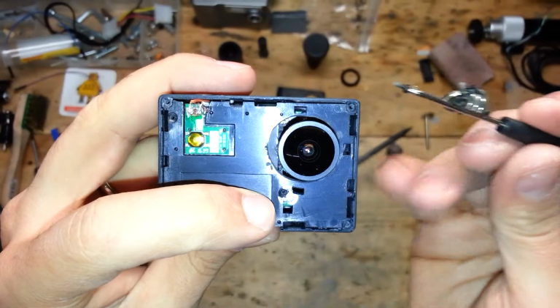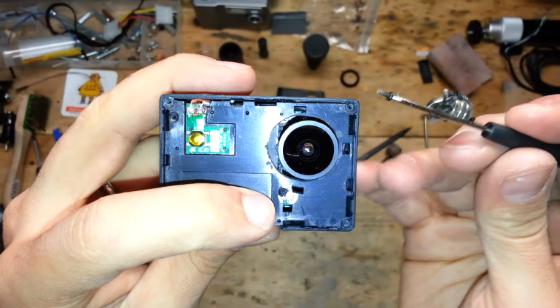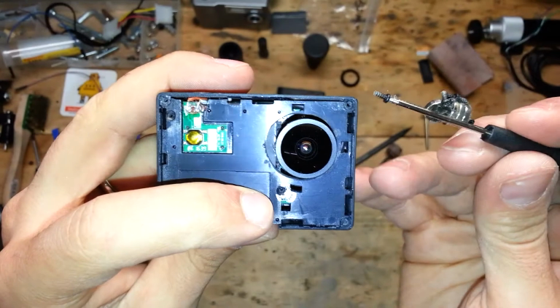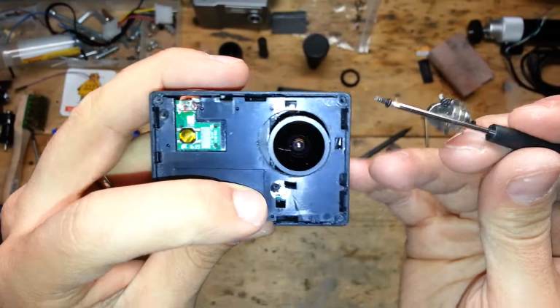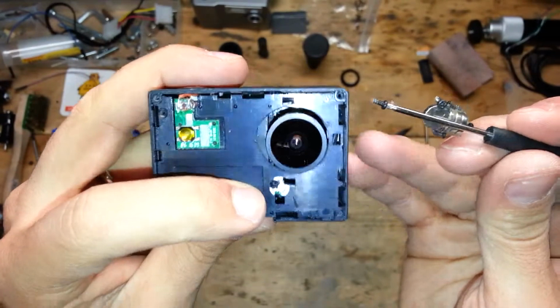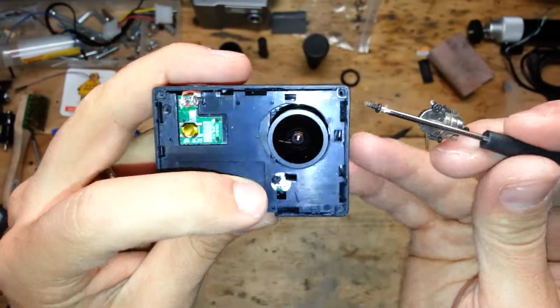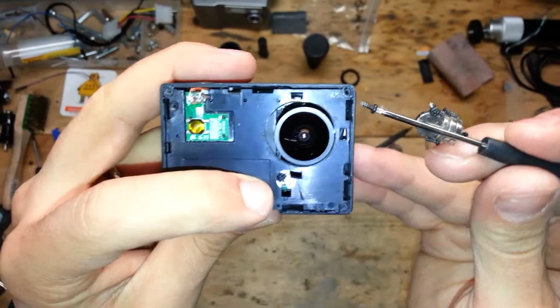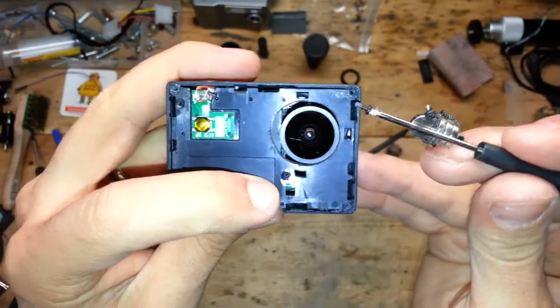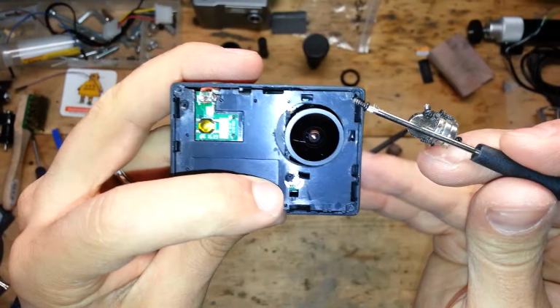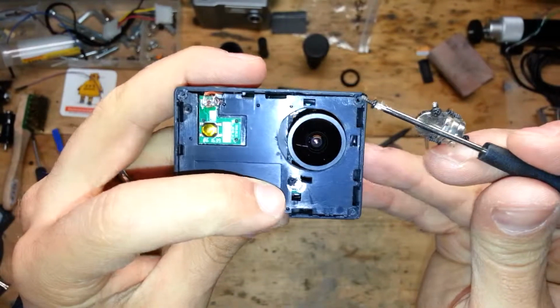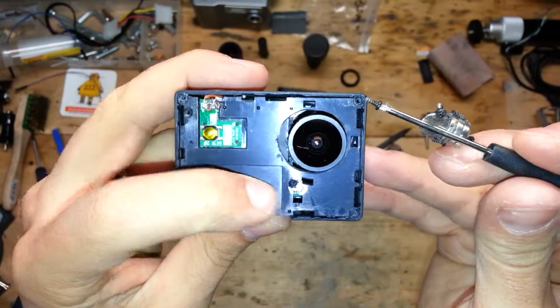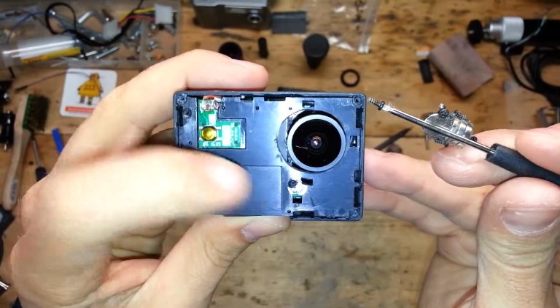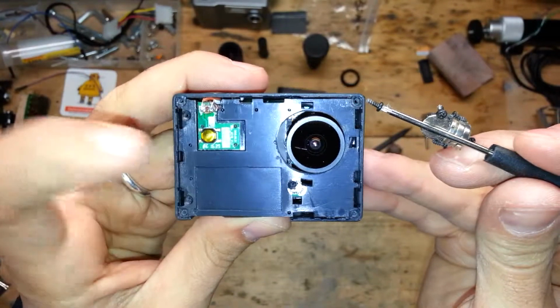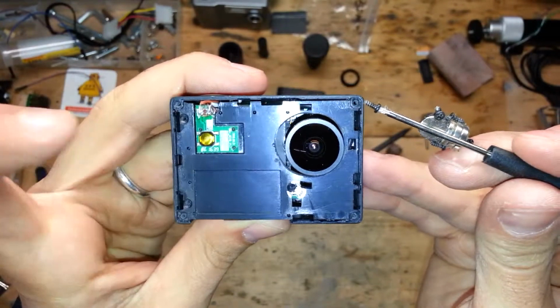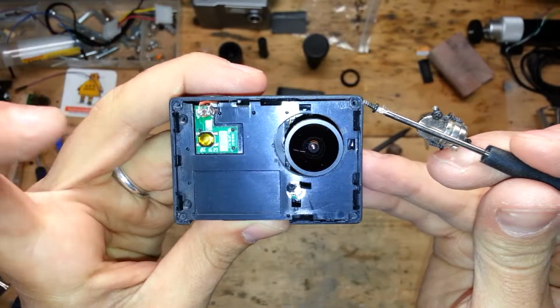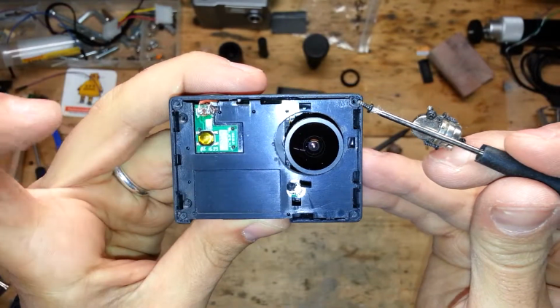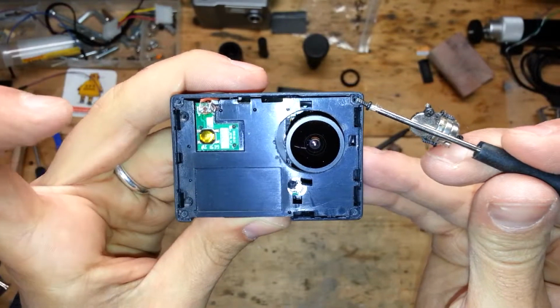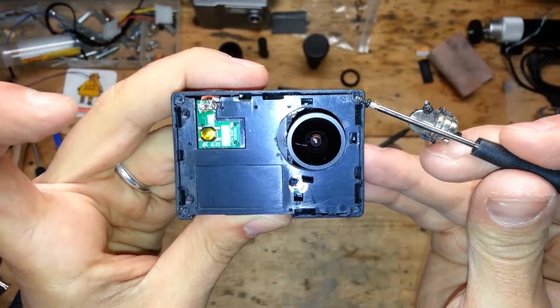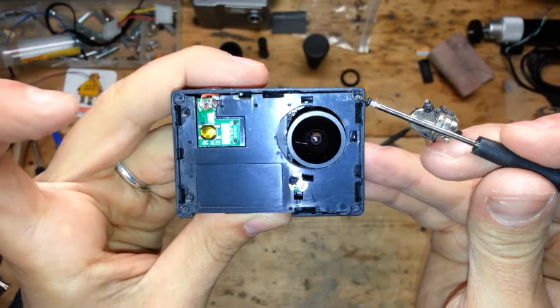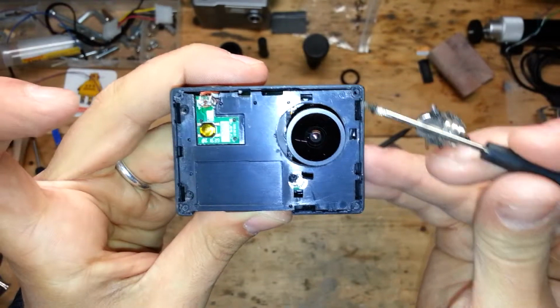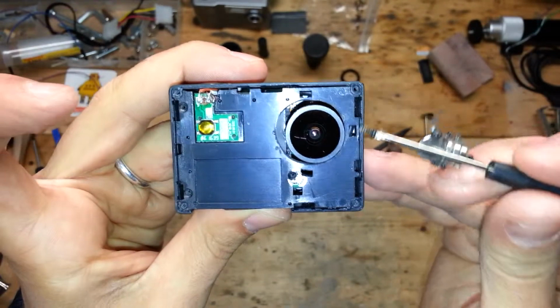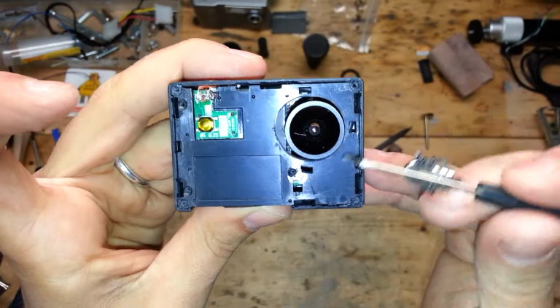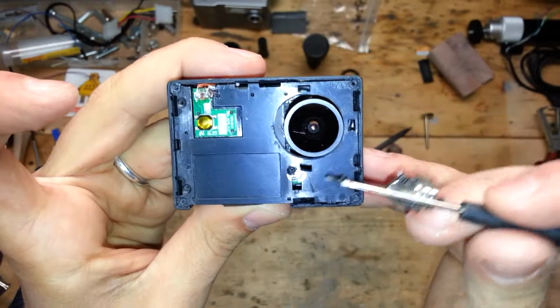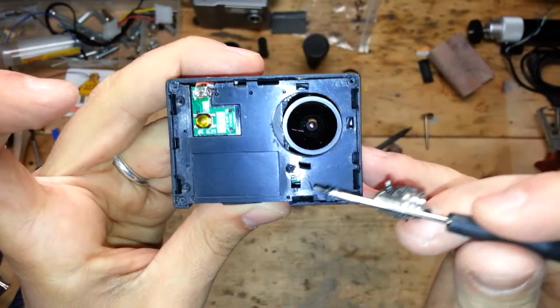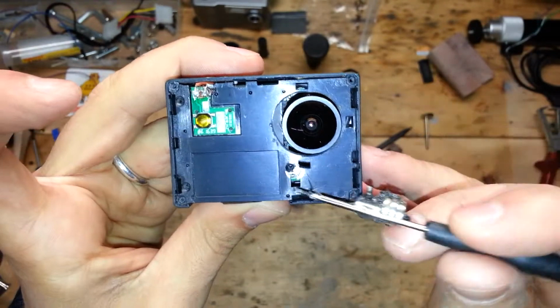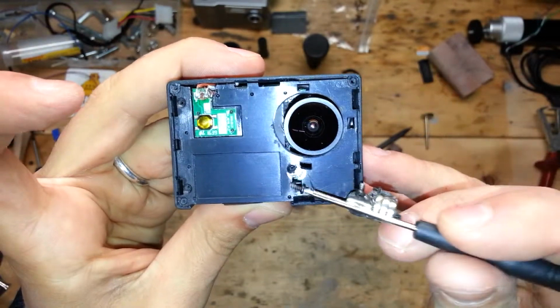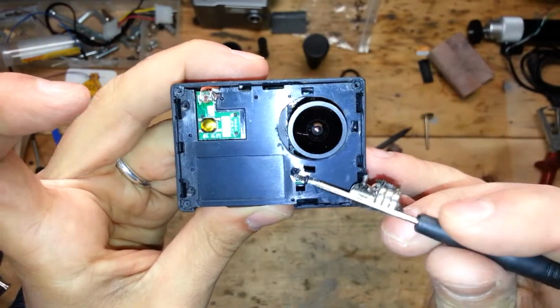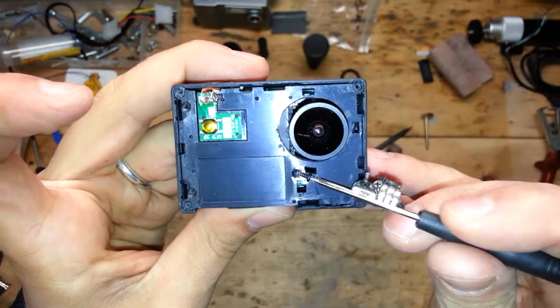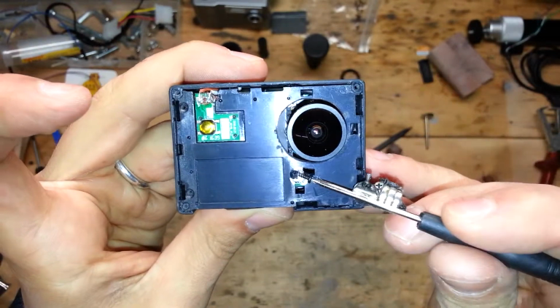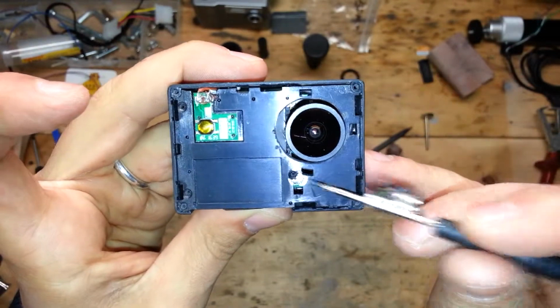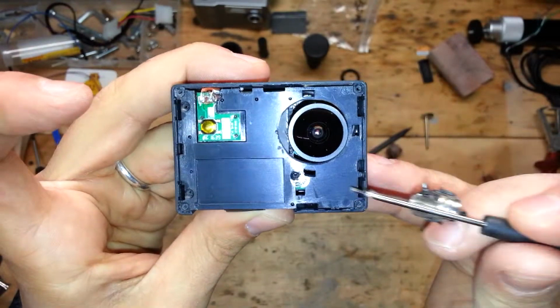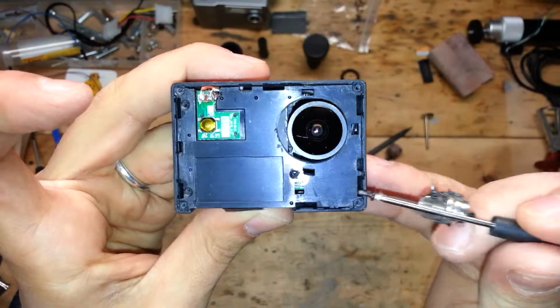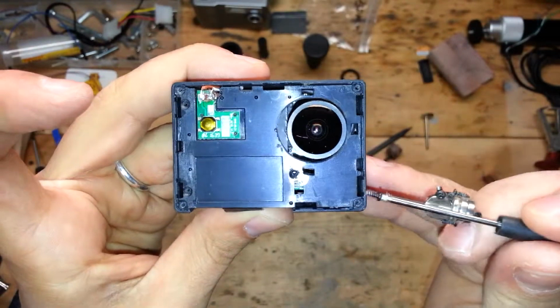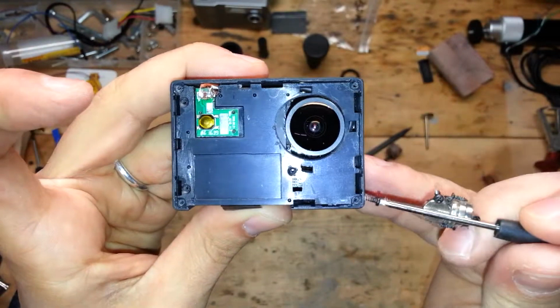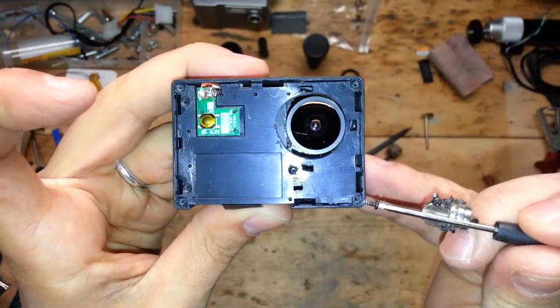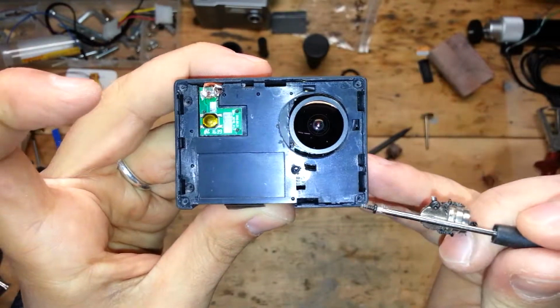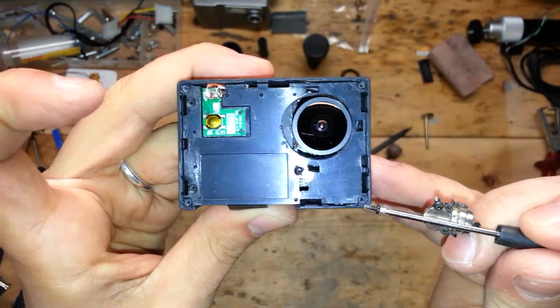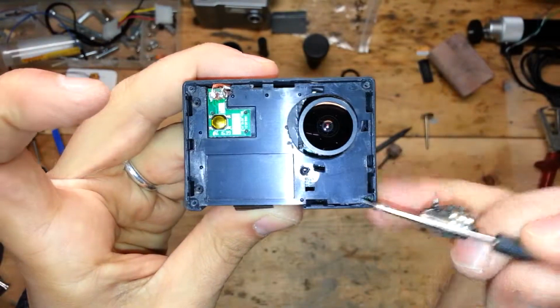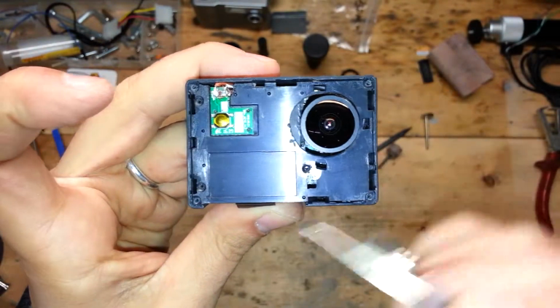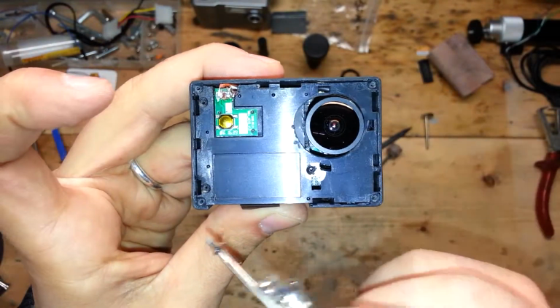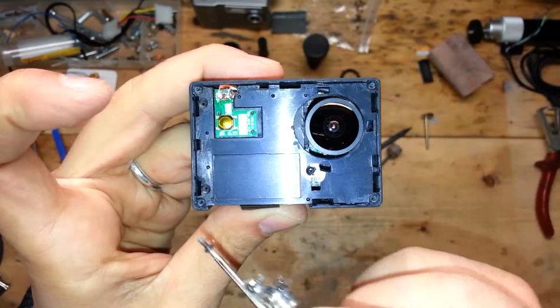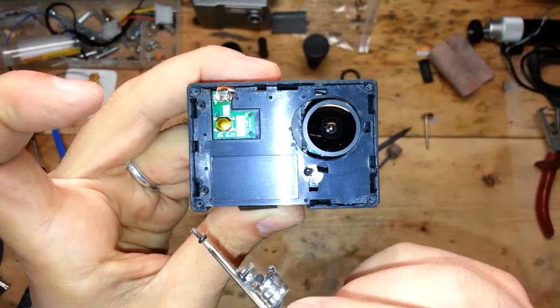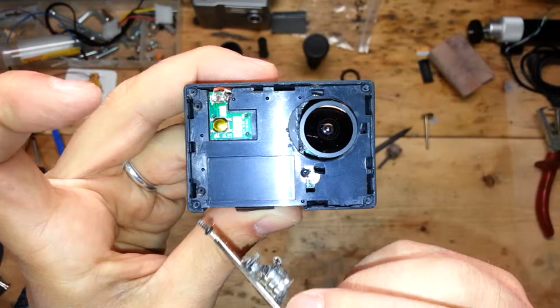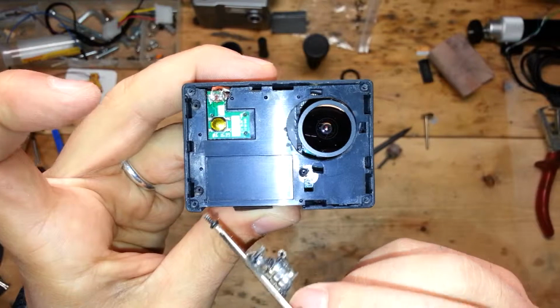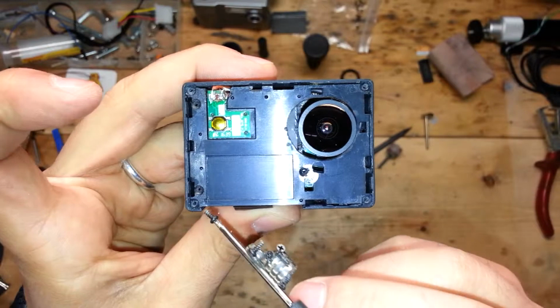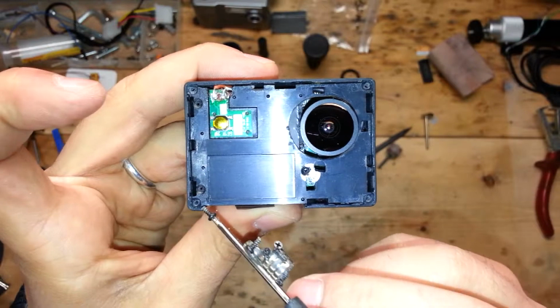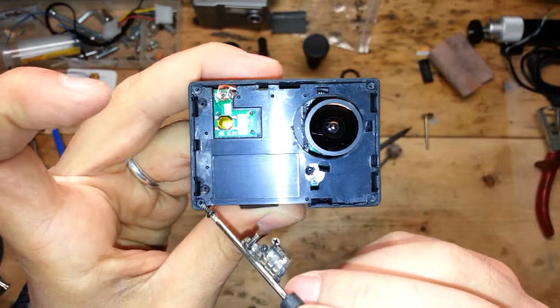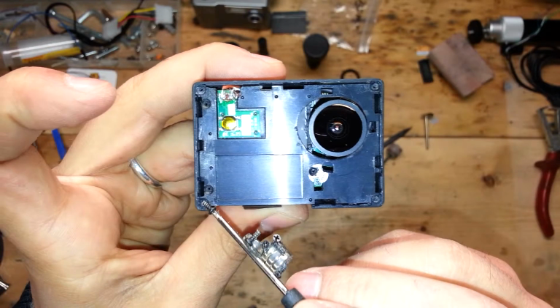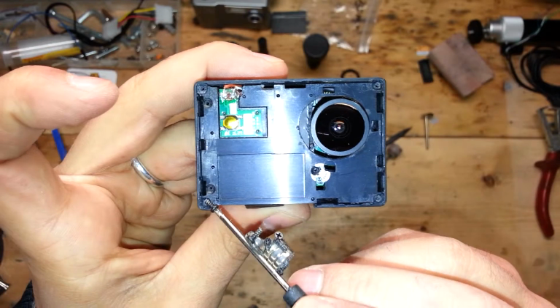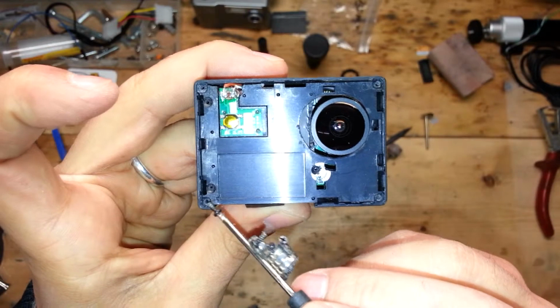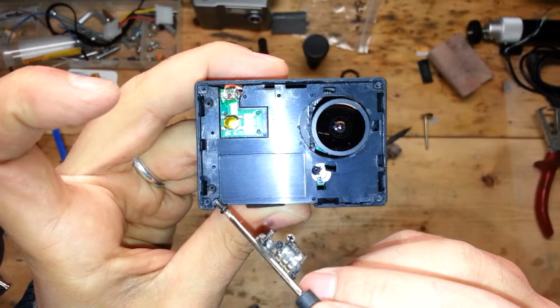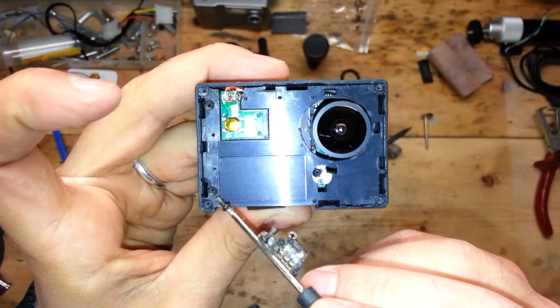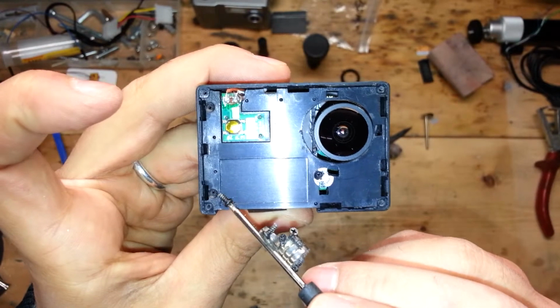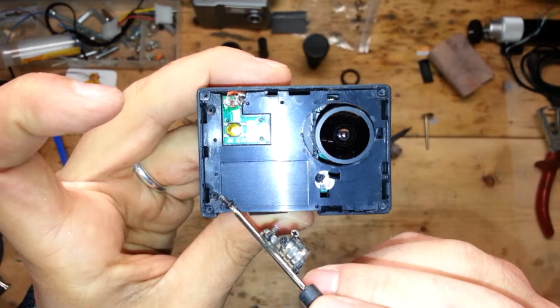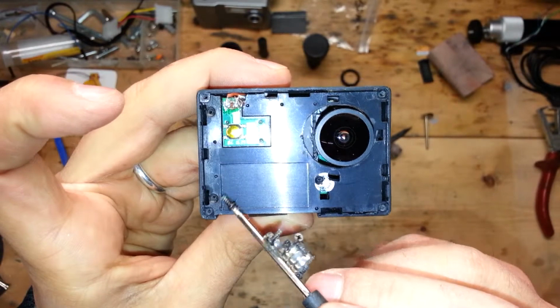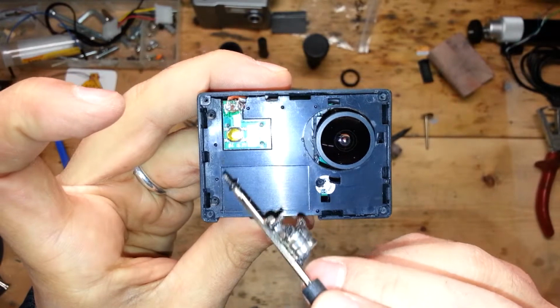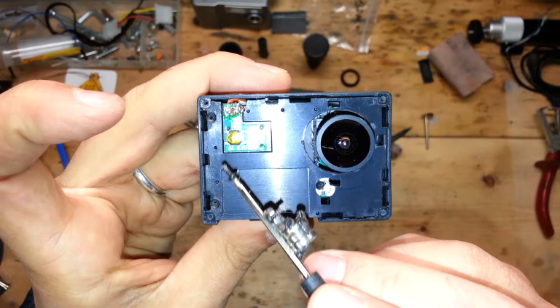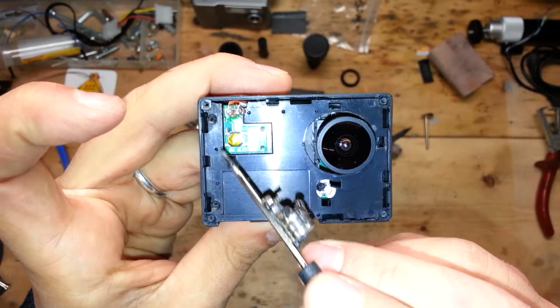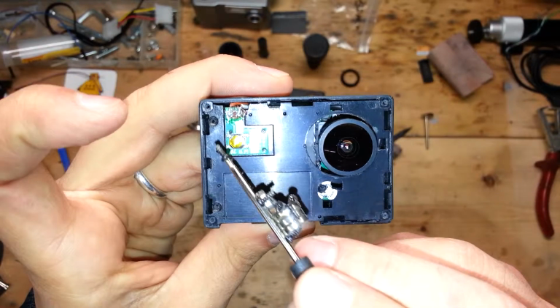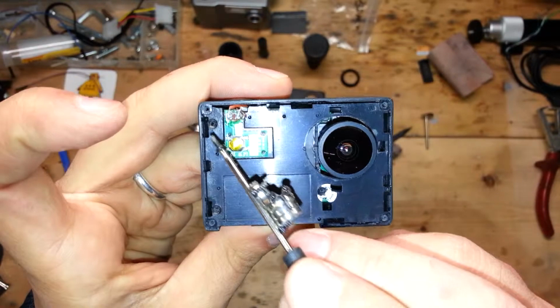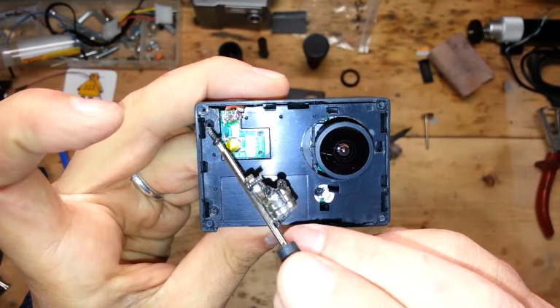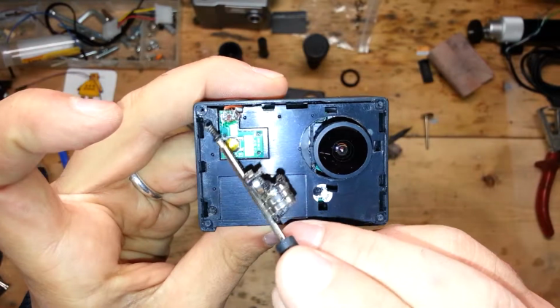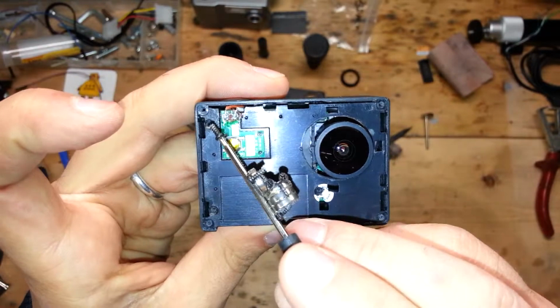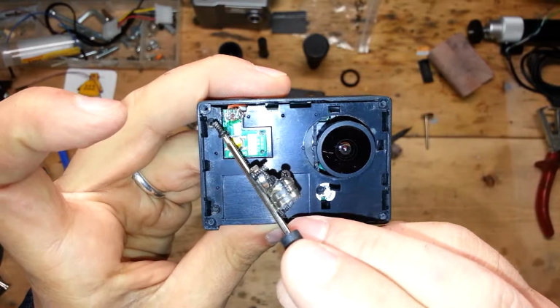Now it's time to screw all the screws. So many screws. Damn.